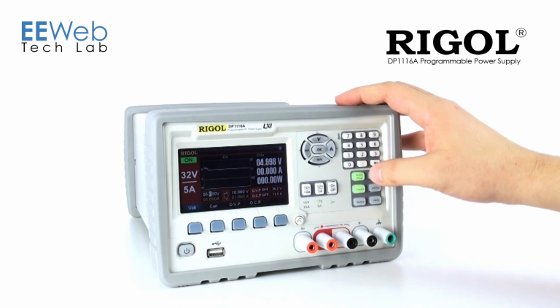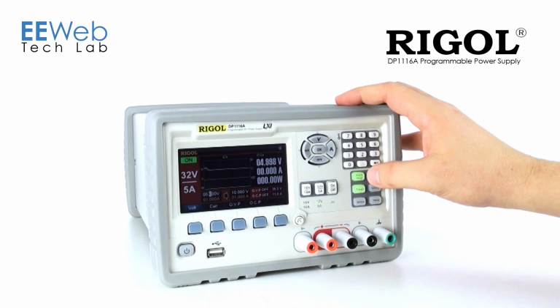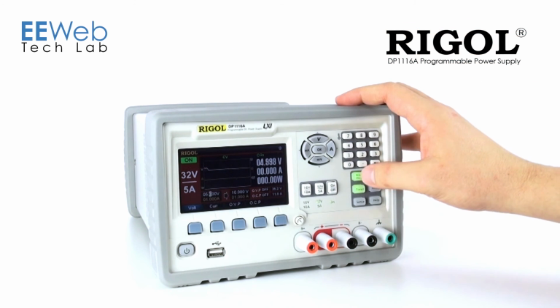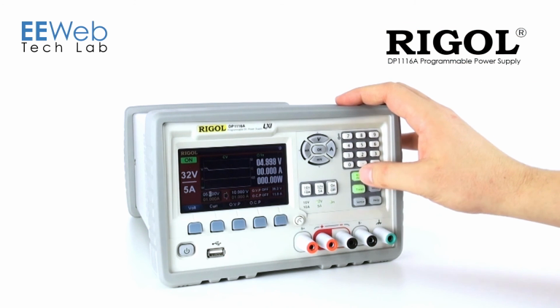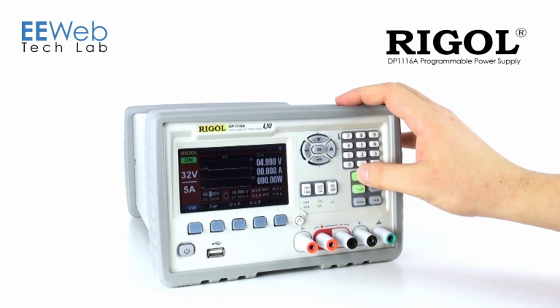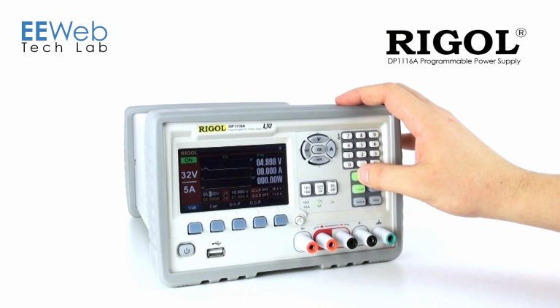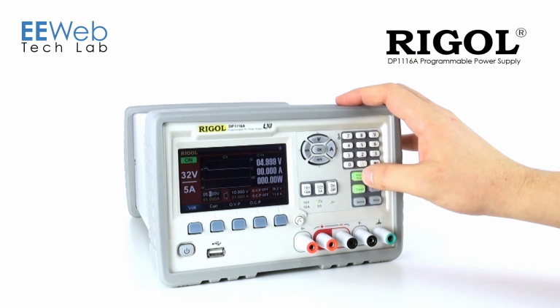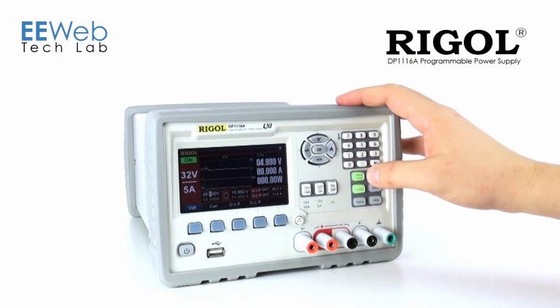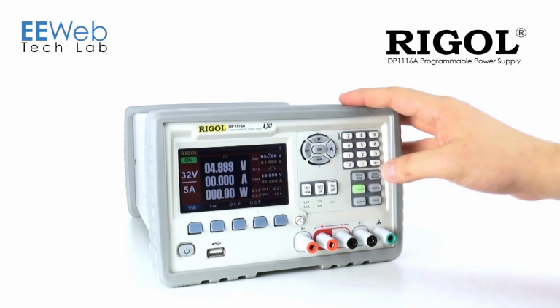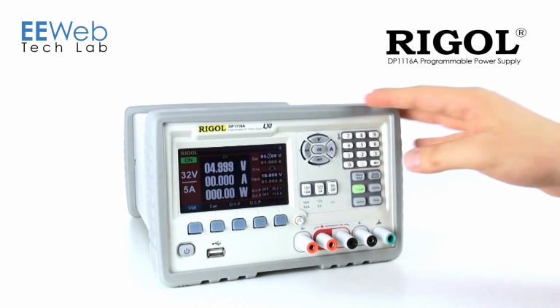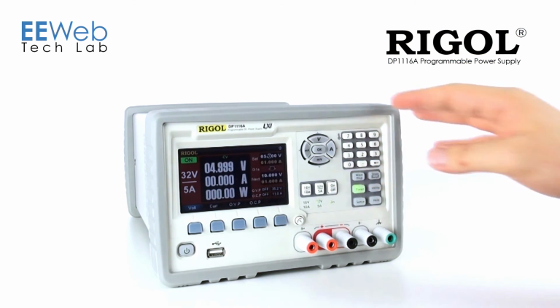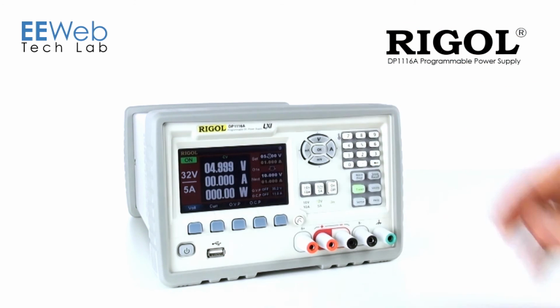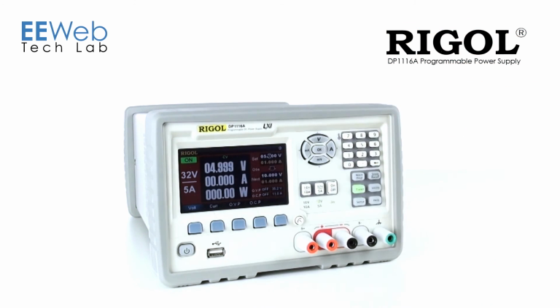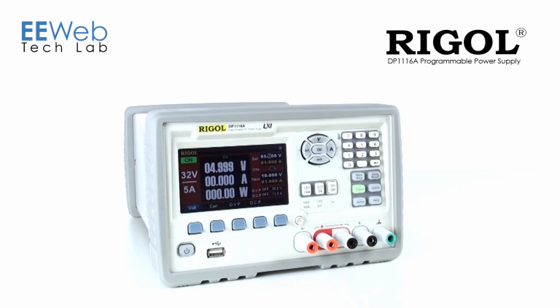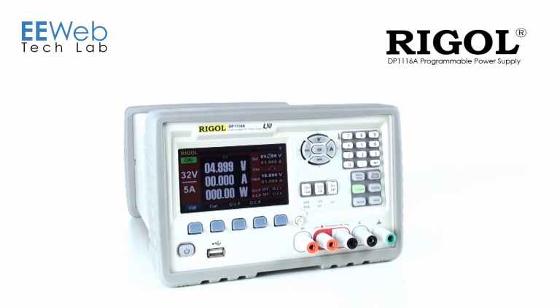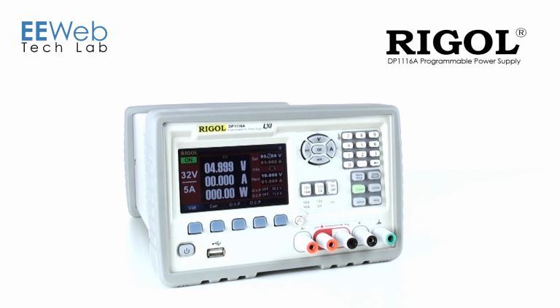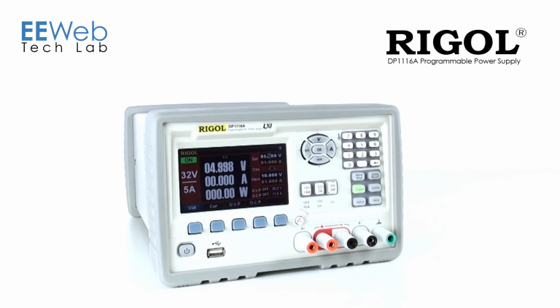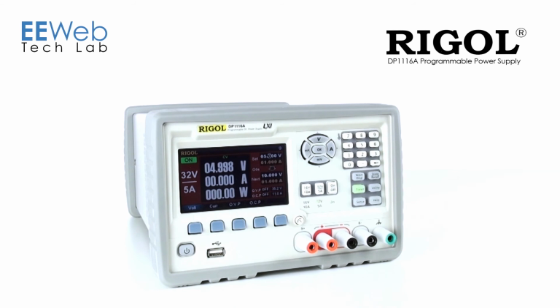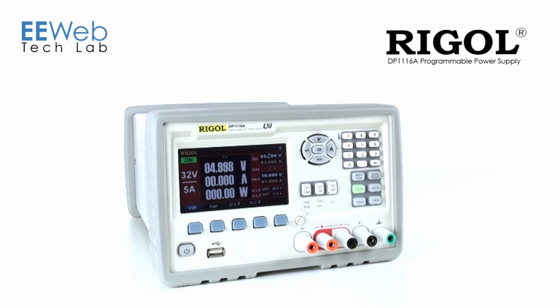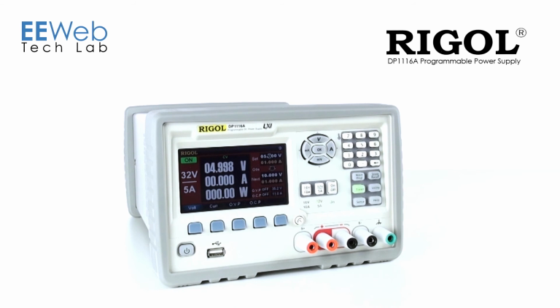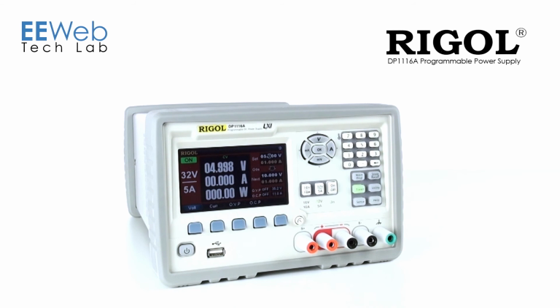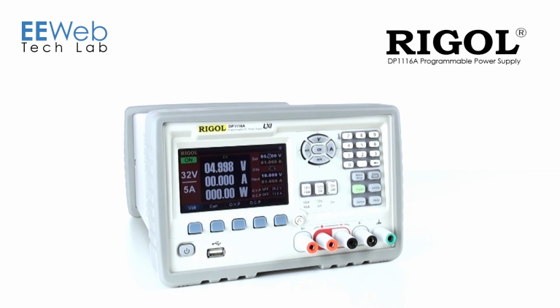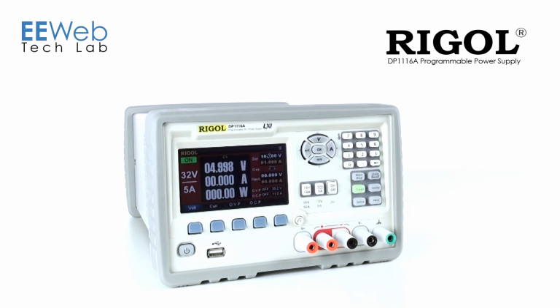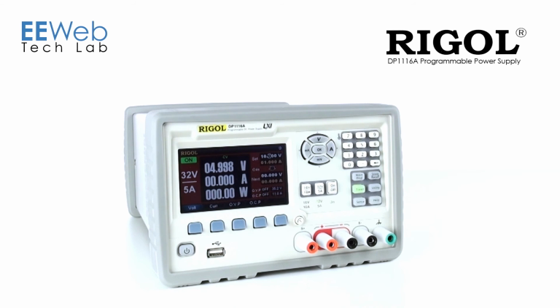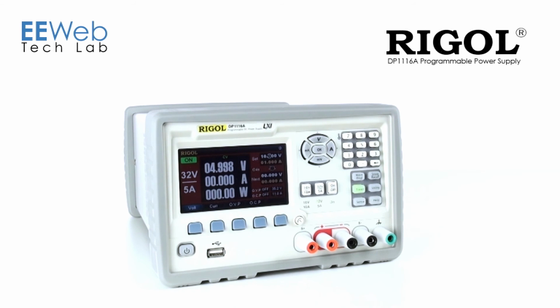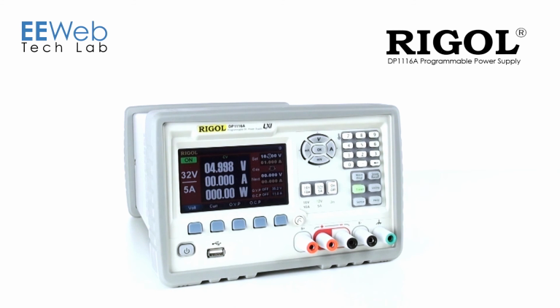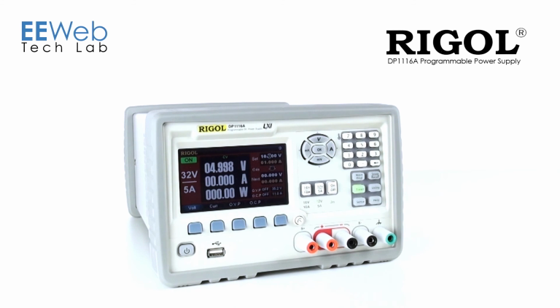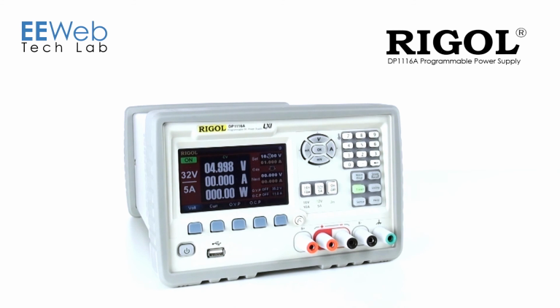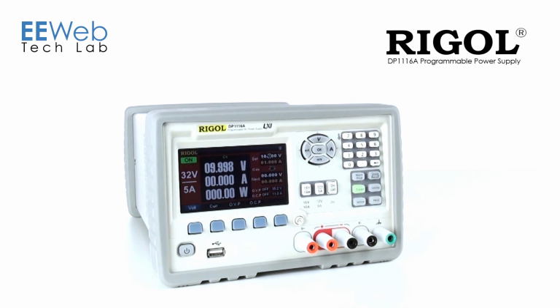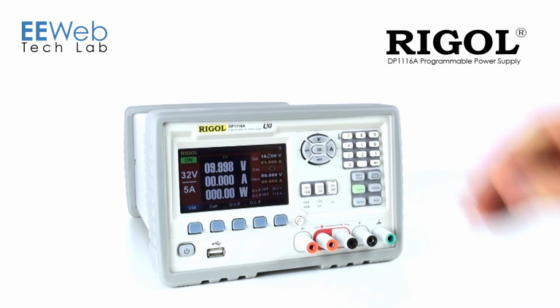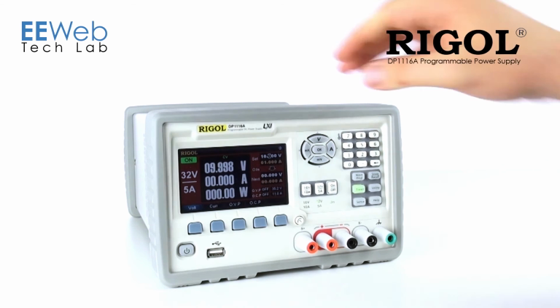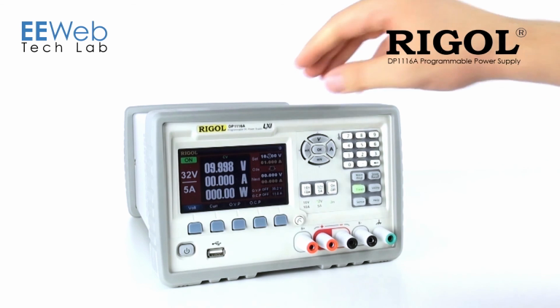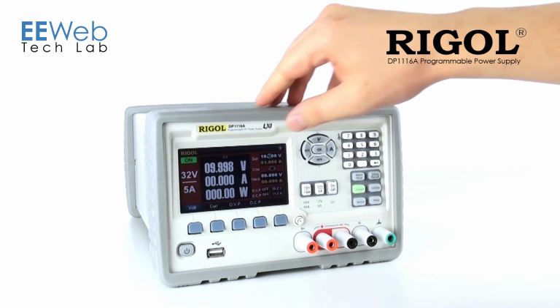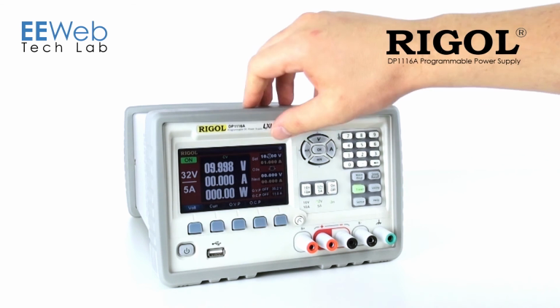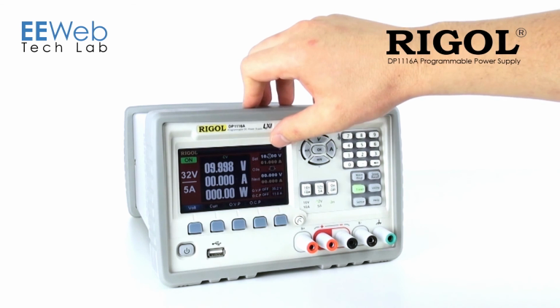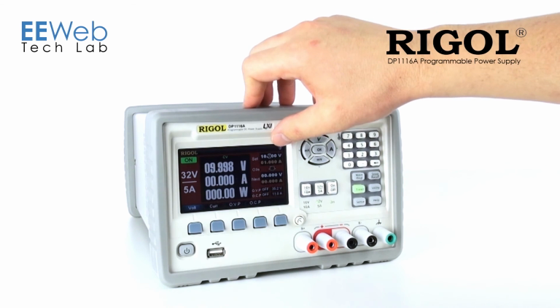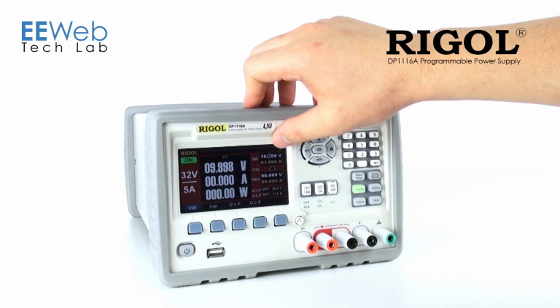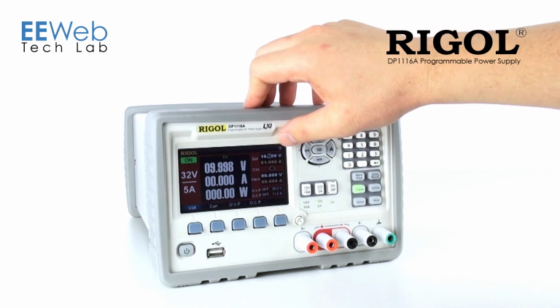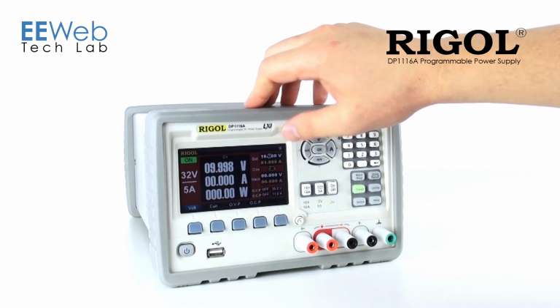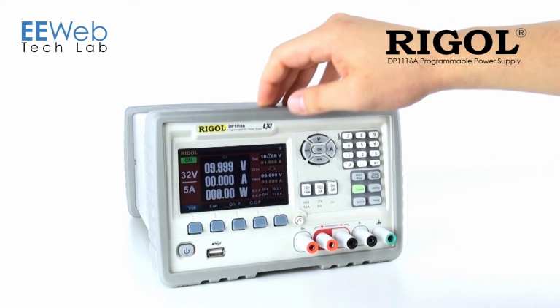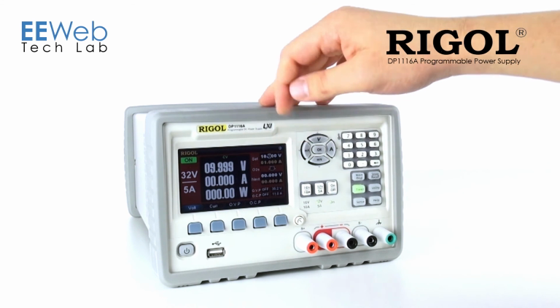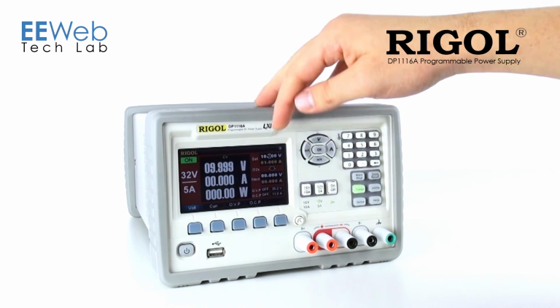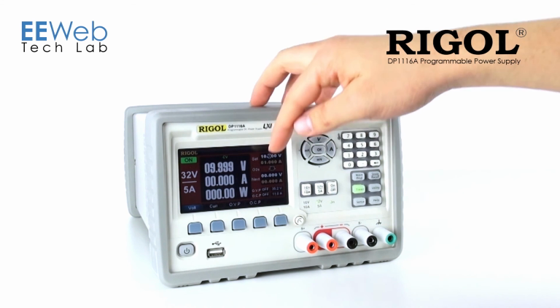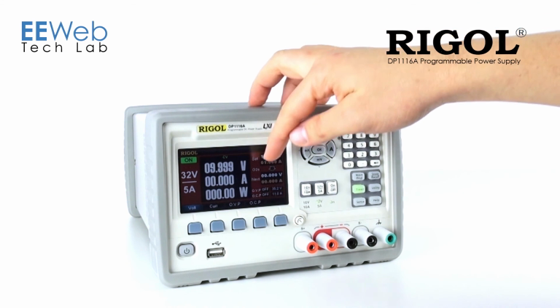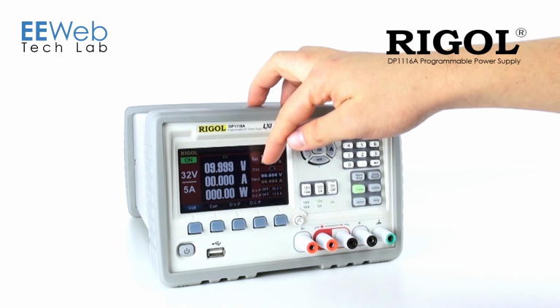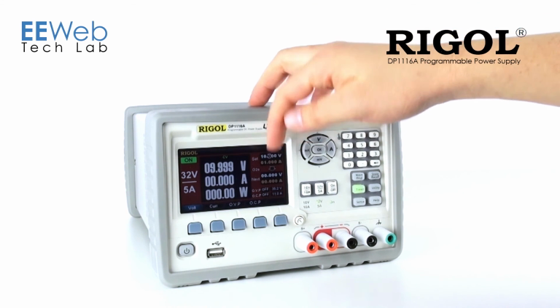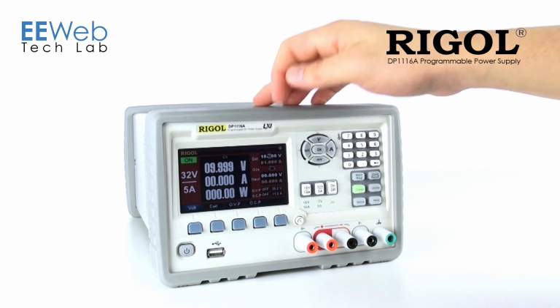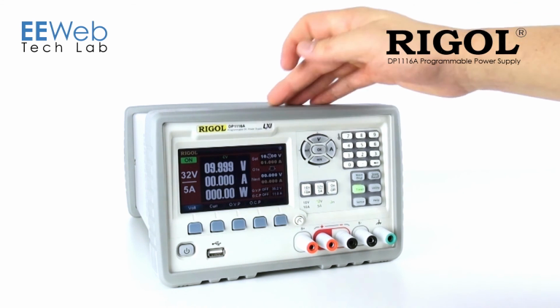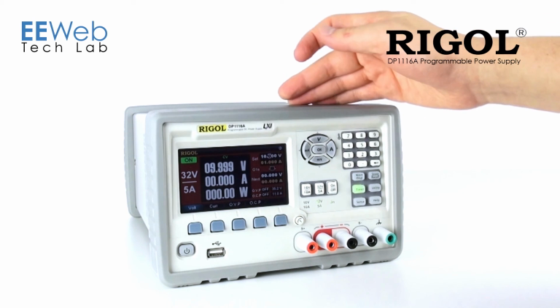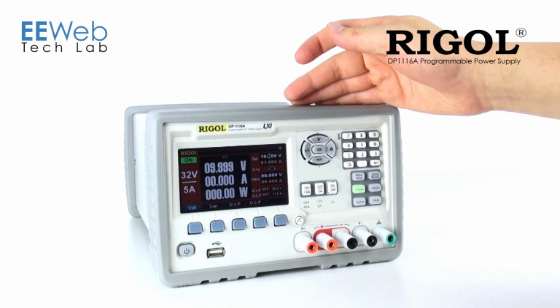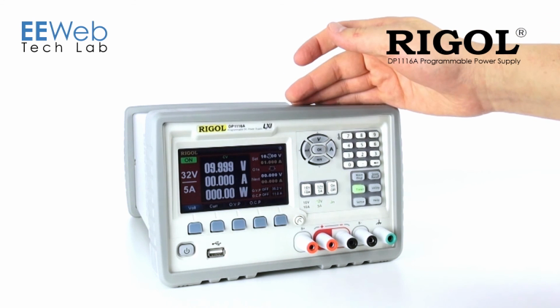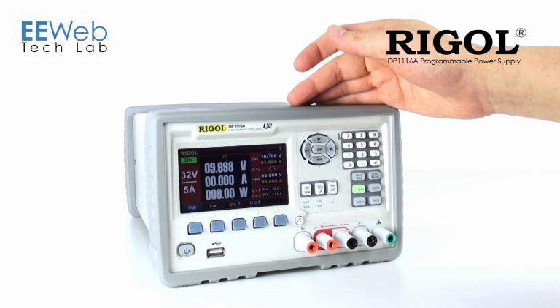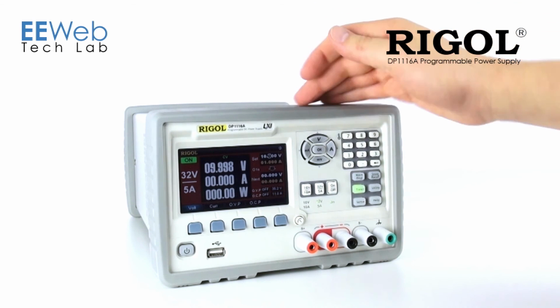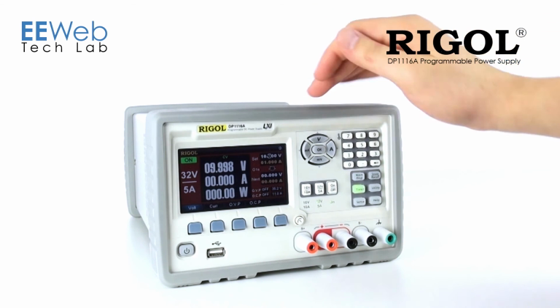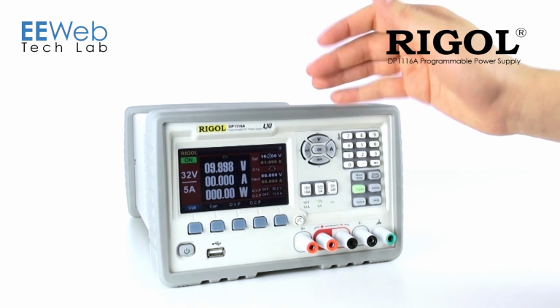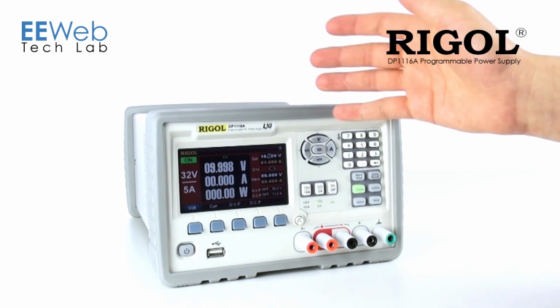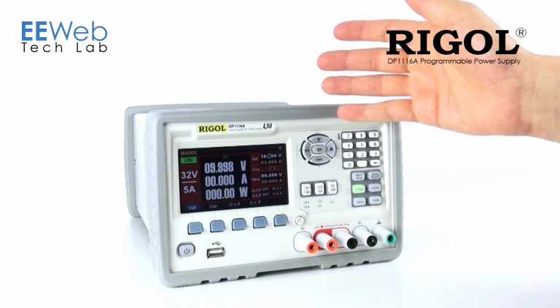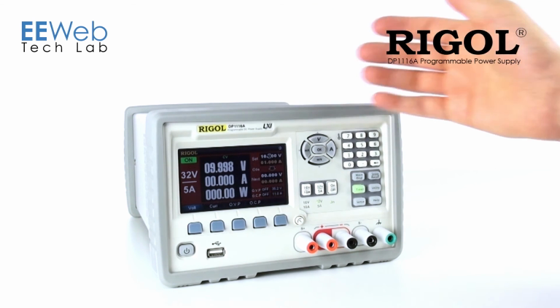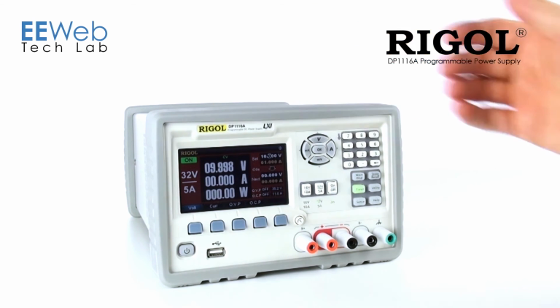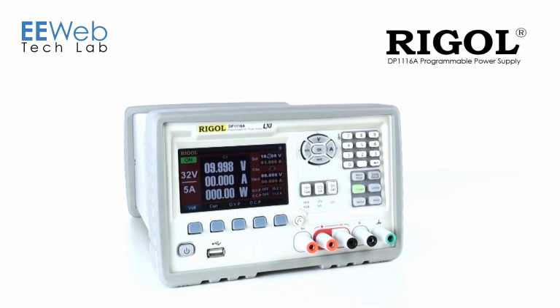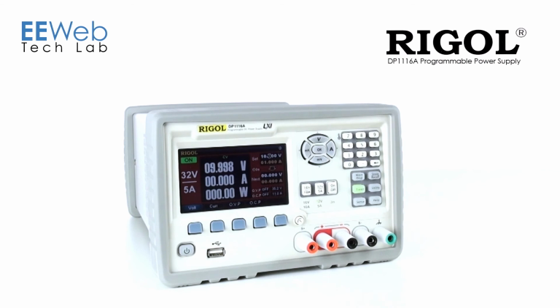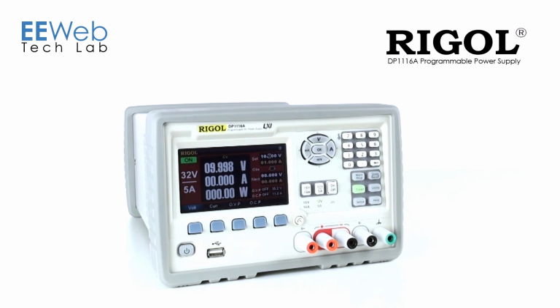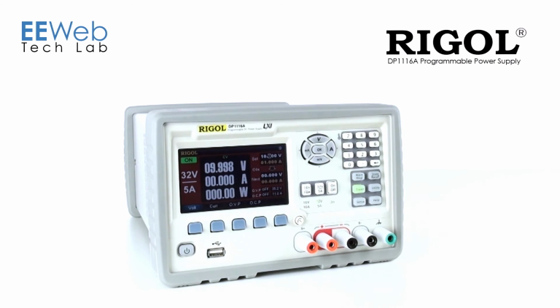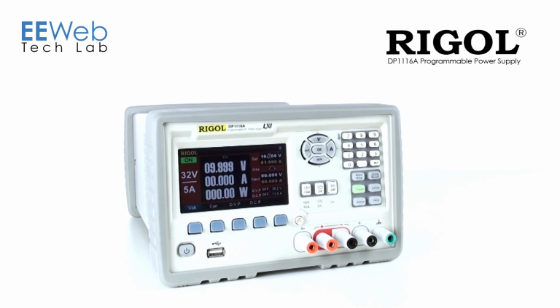You can also see where you're at on the main display. So now I'm at 10 volts, I have two seconds left, and it's going to switch to 5 volts again.